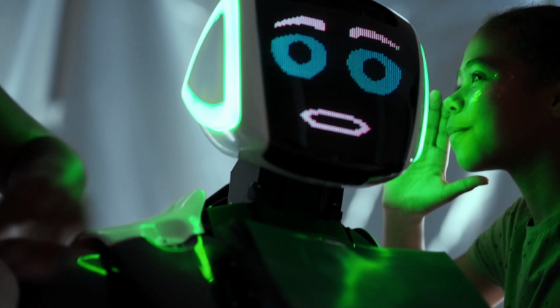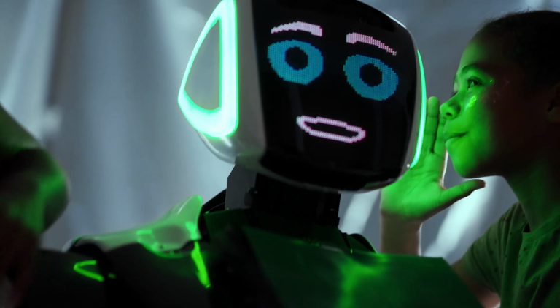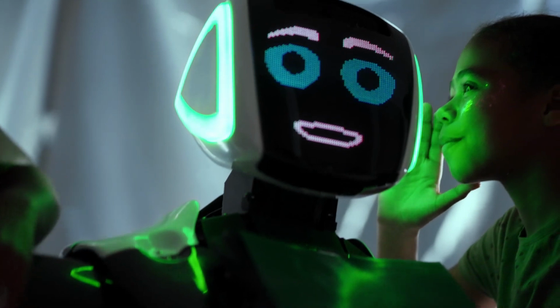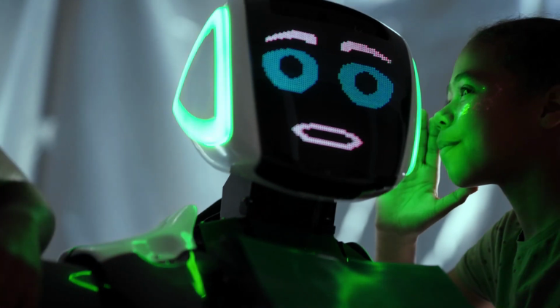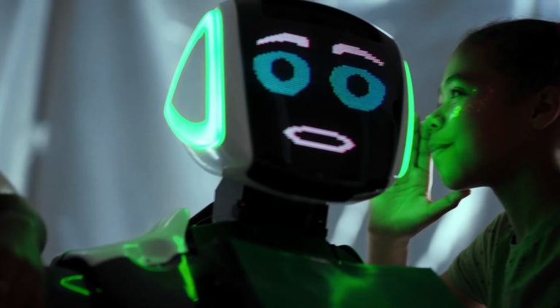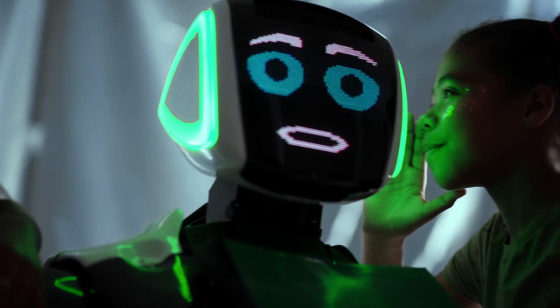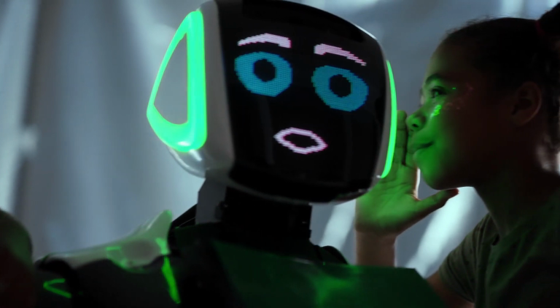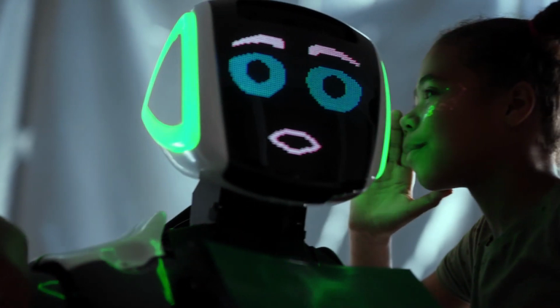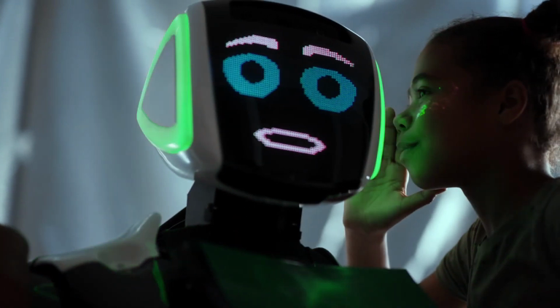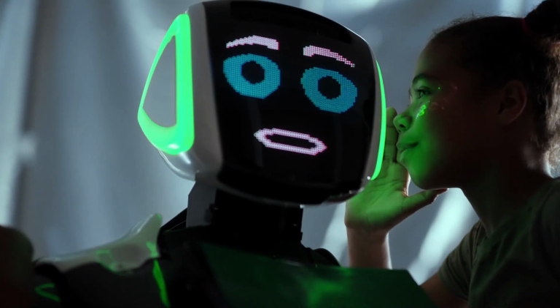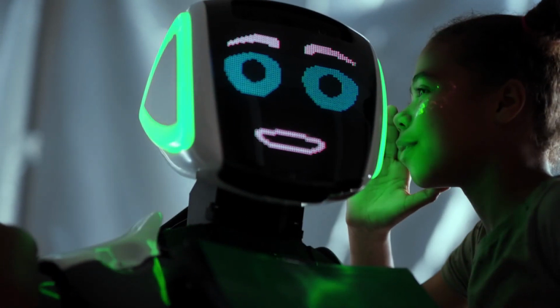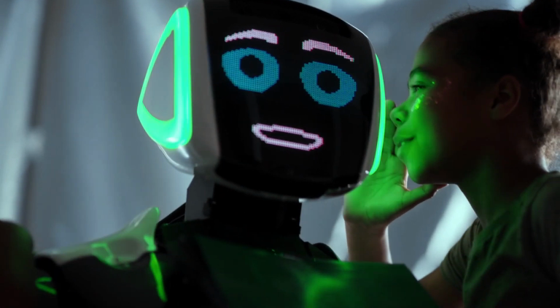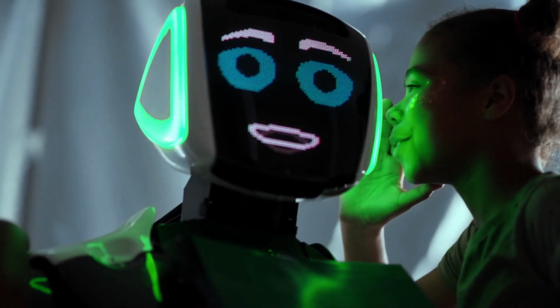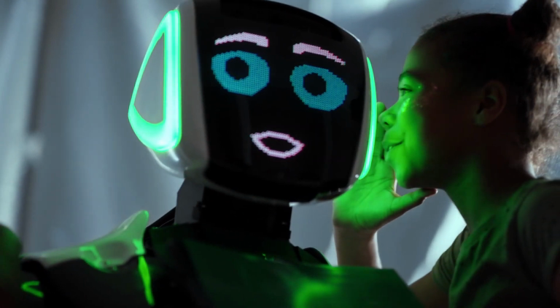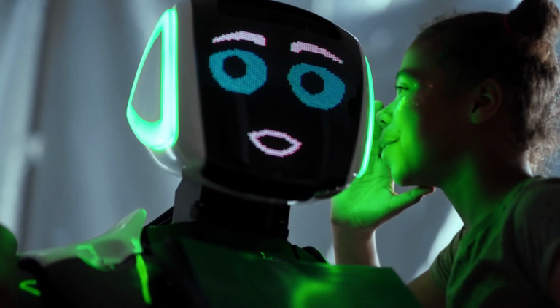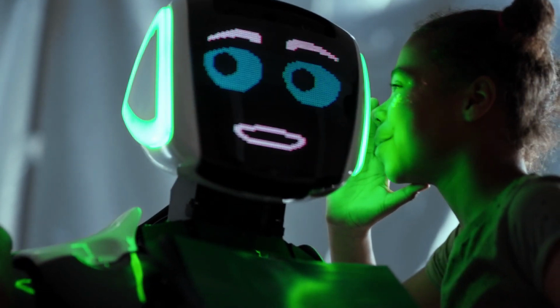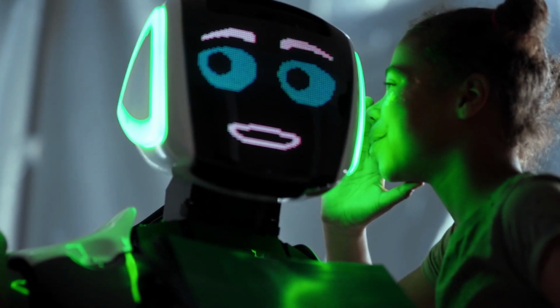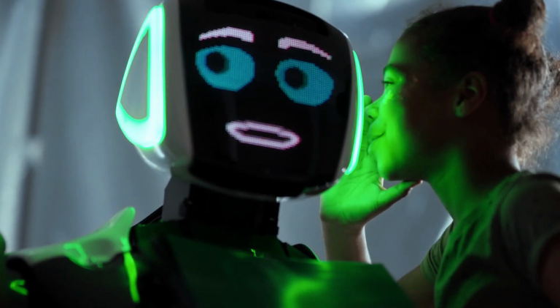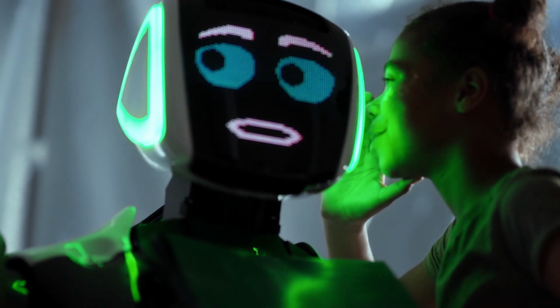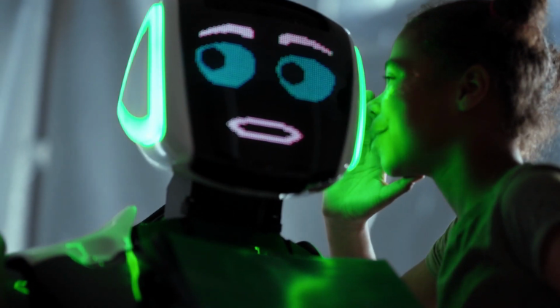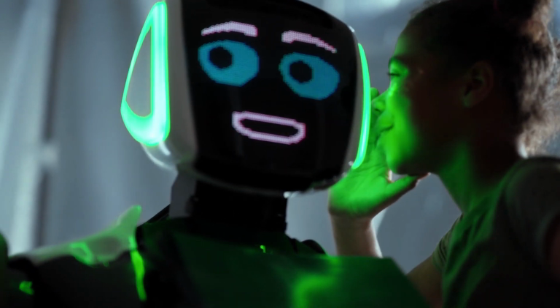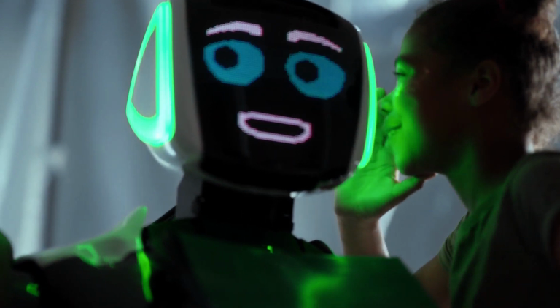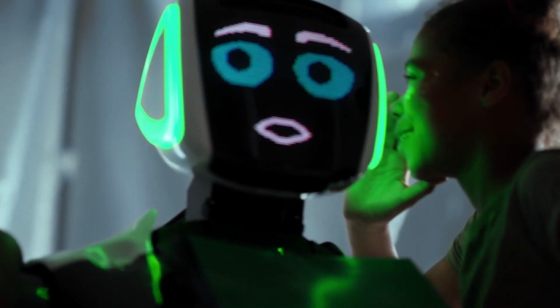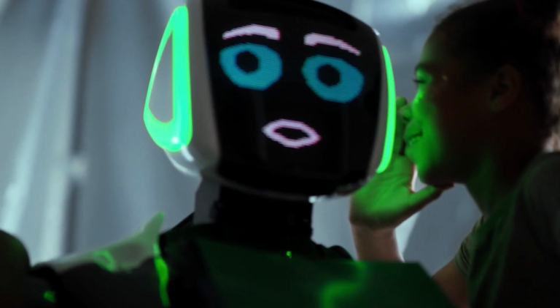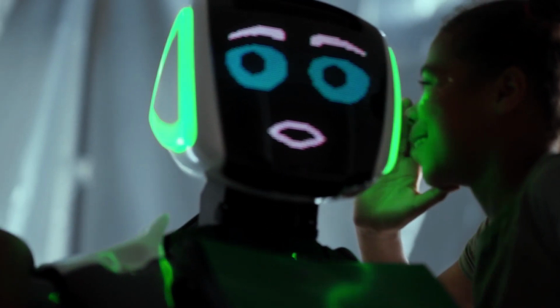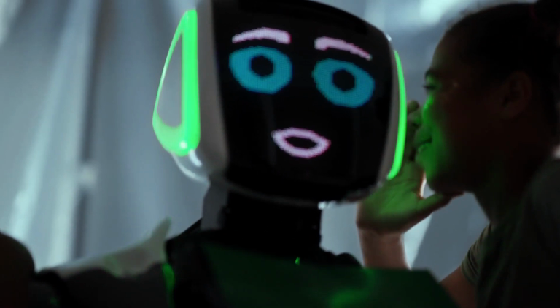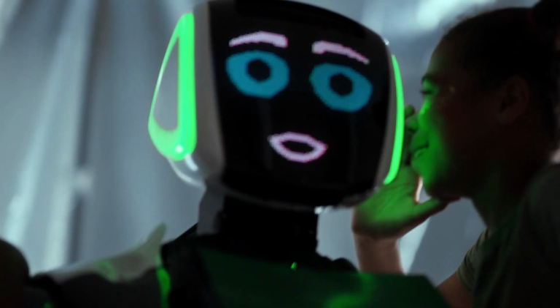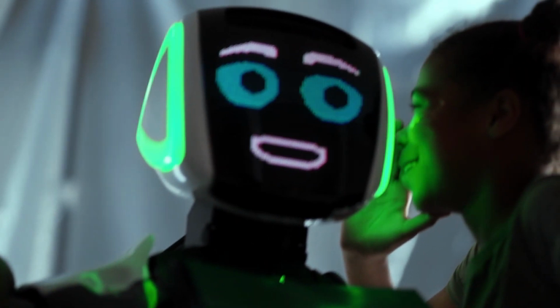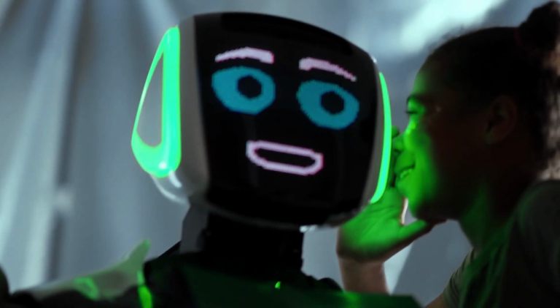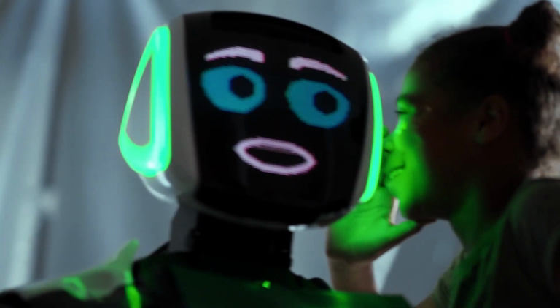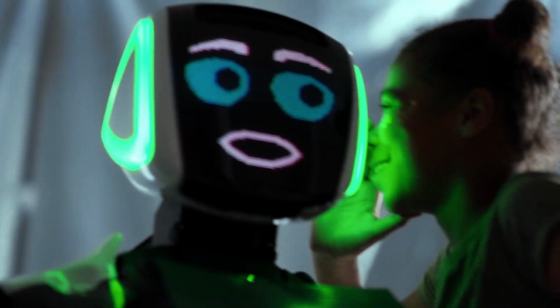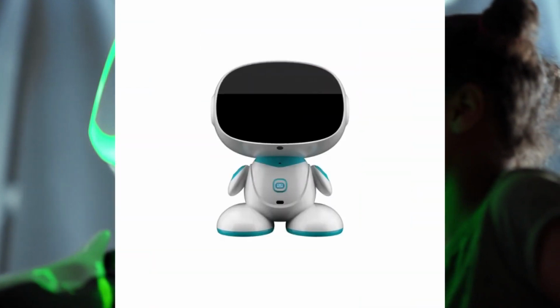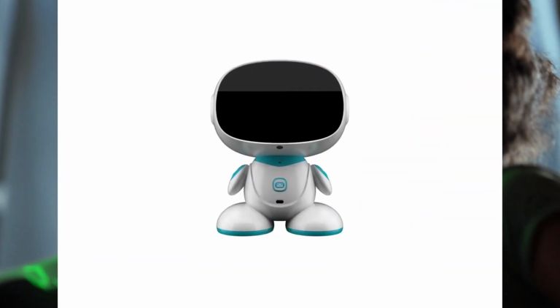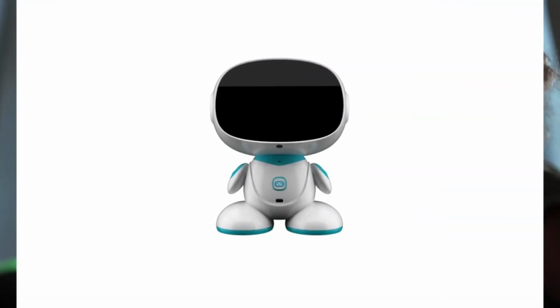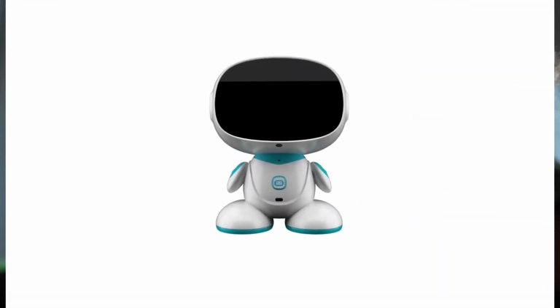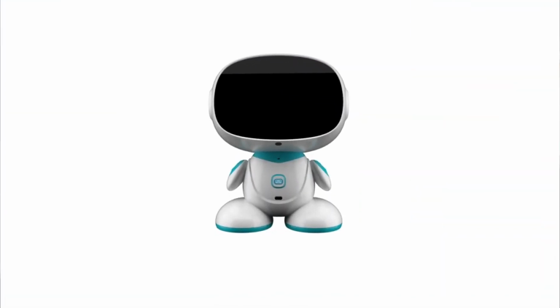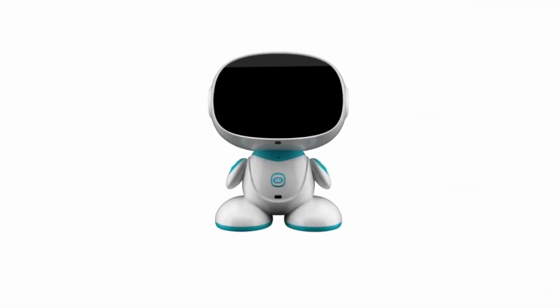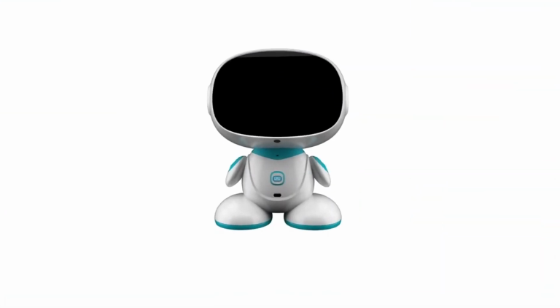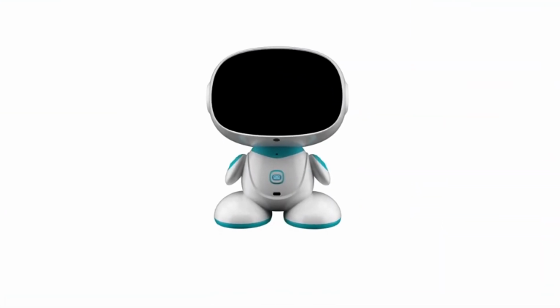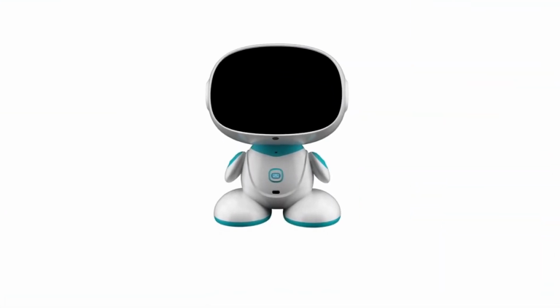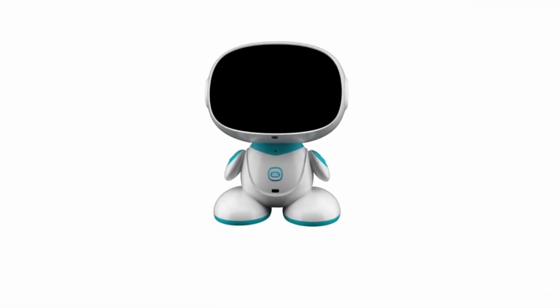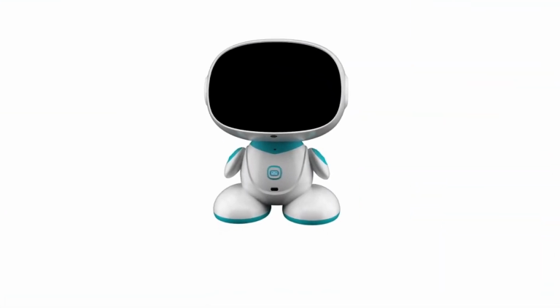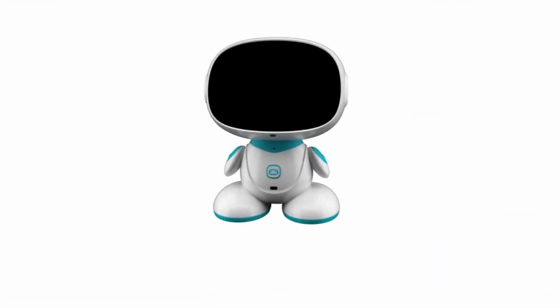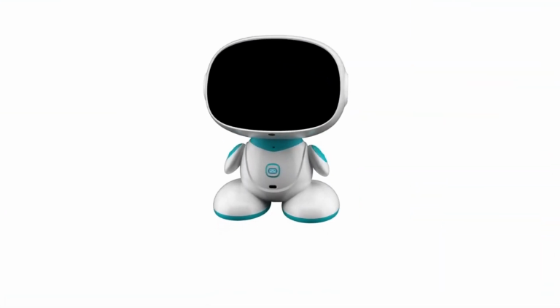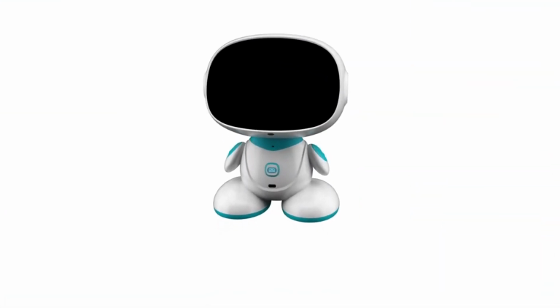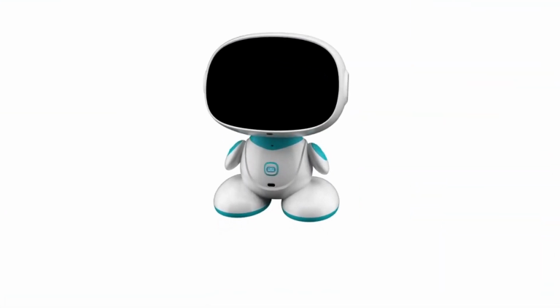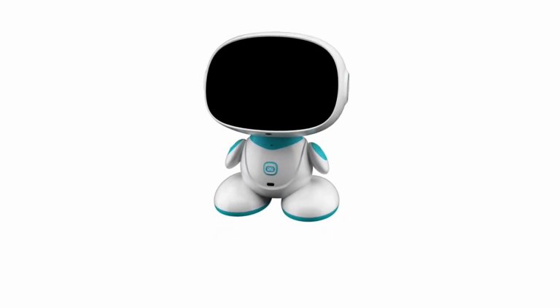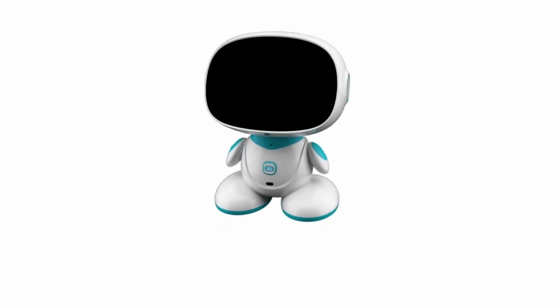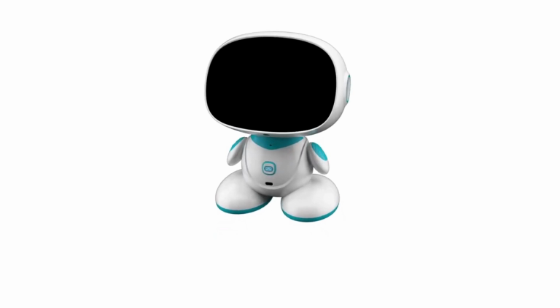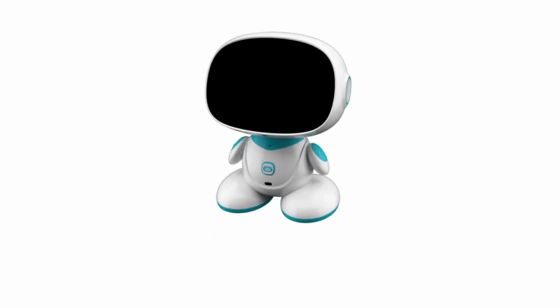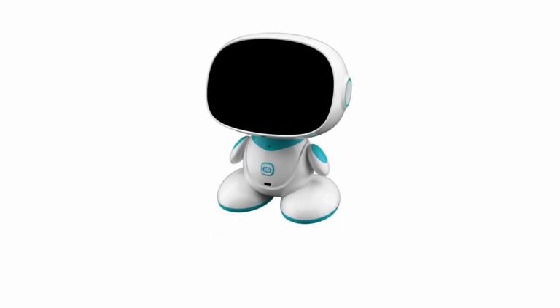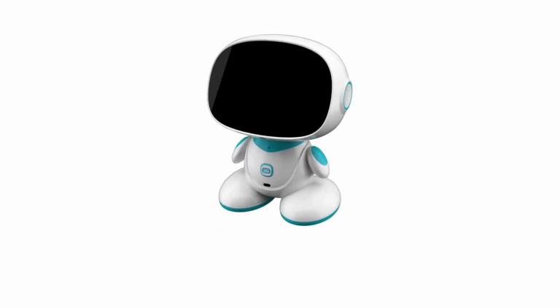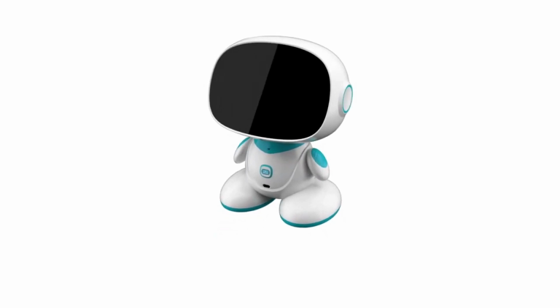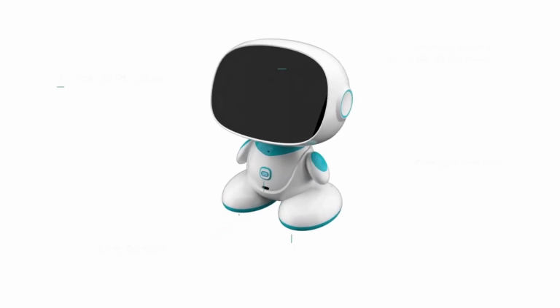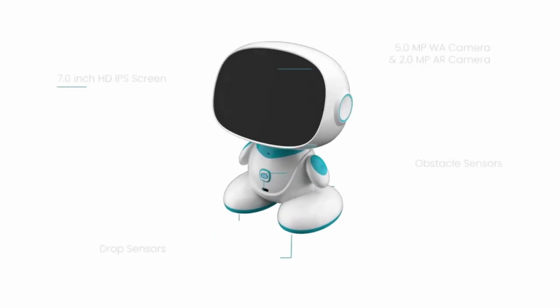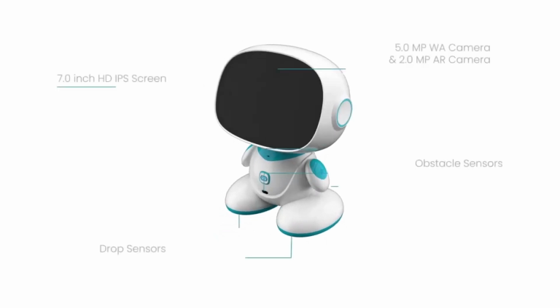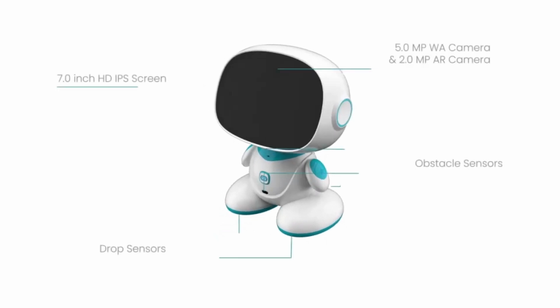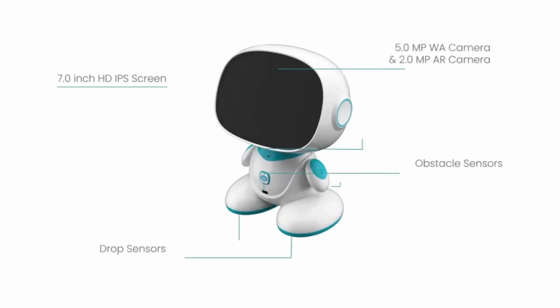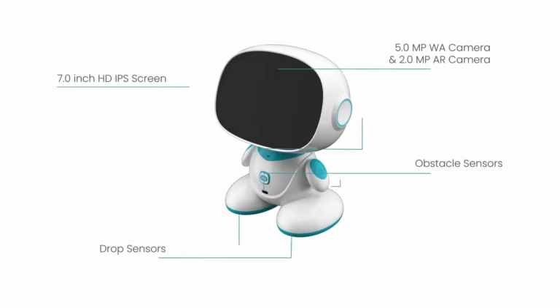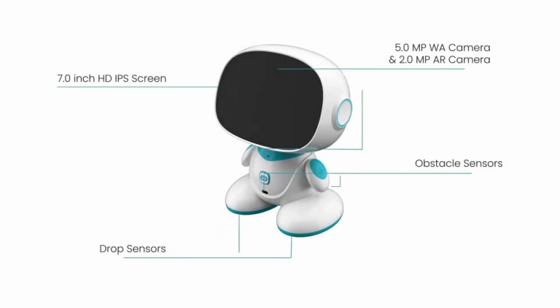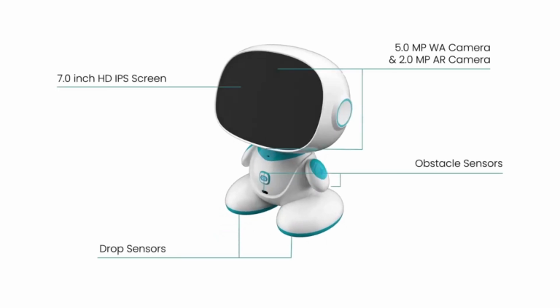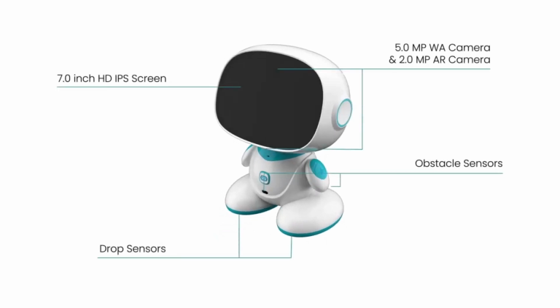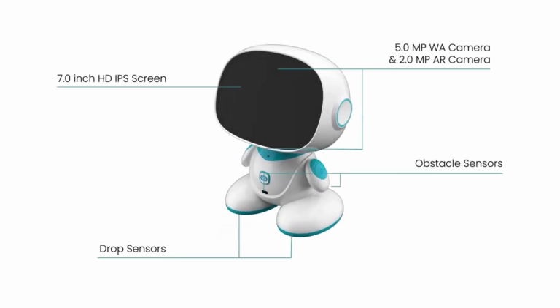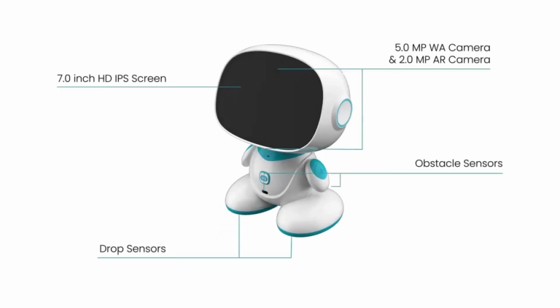We have listed the top 5 best kids robots. Number 1: Misa is the next generation social family robot.